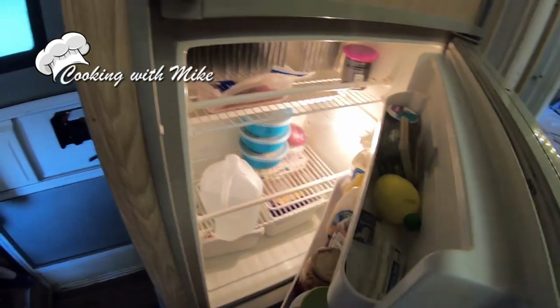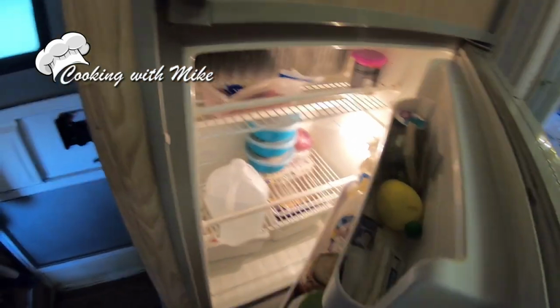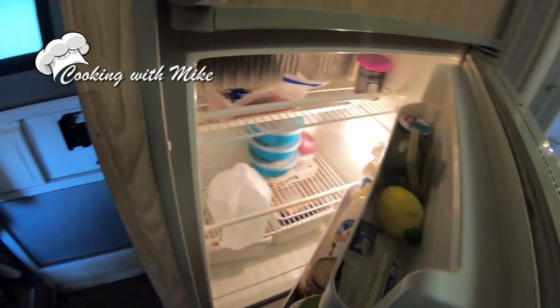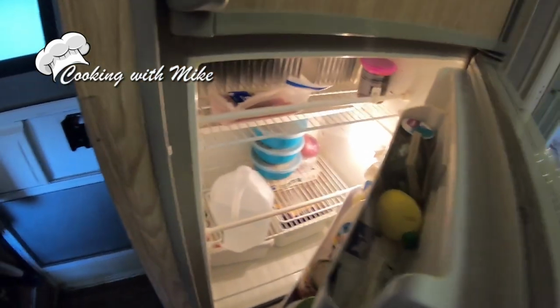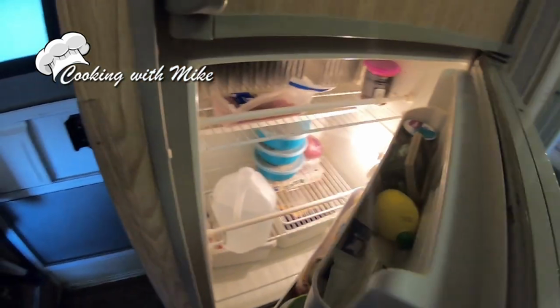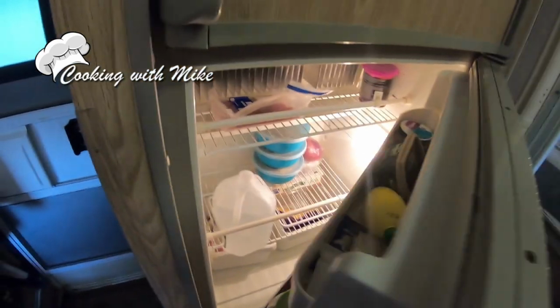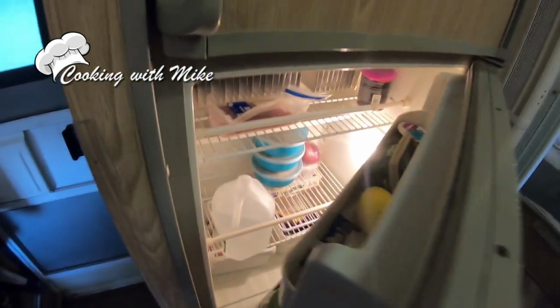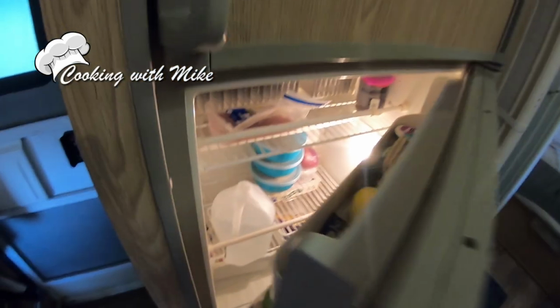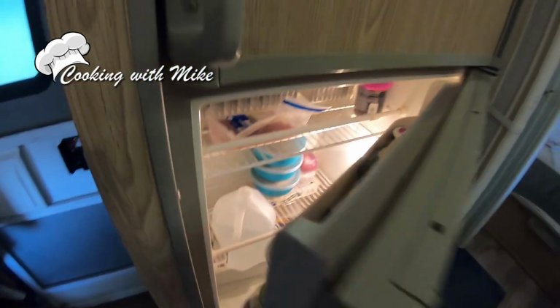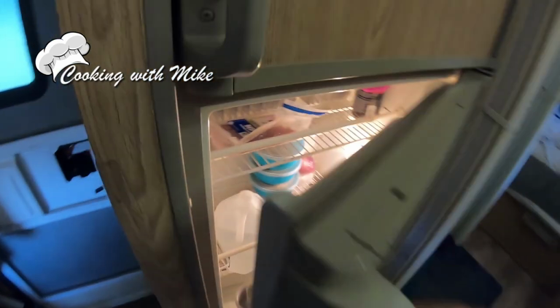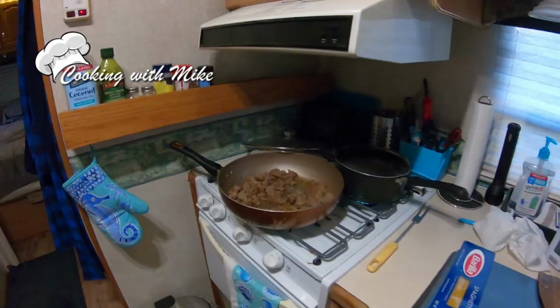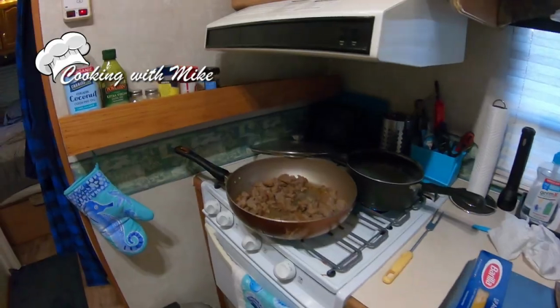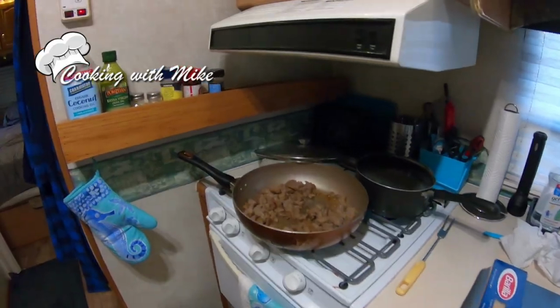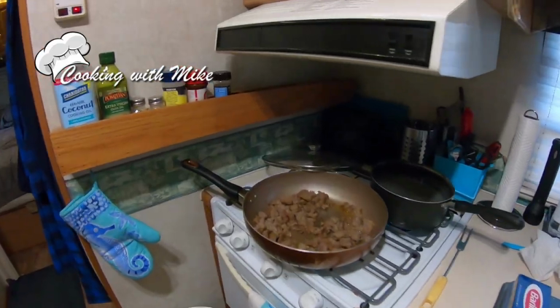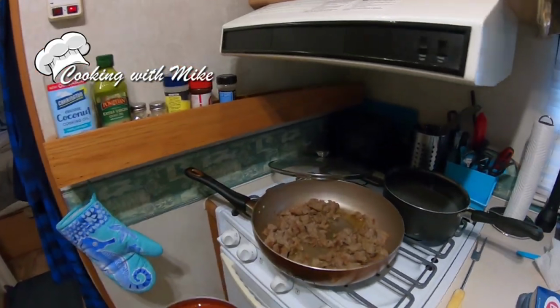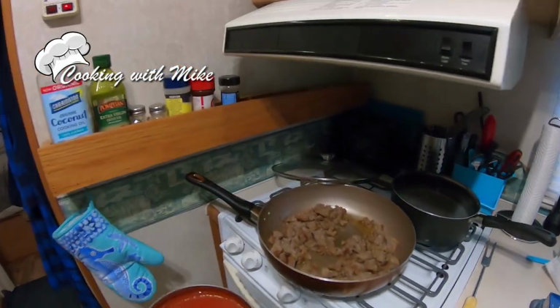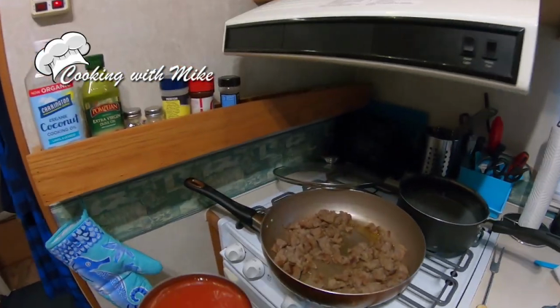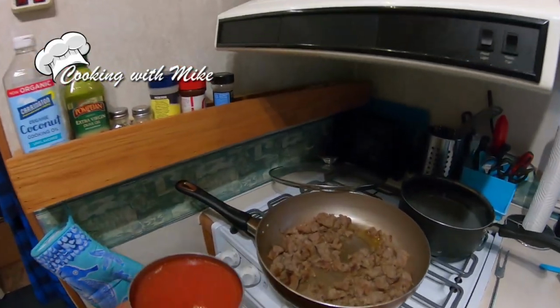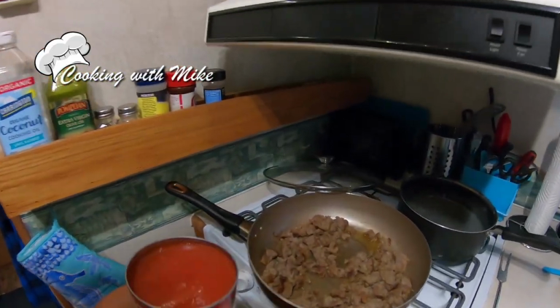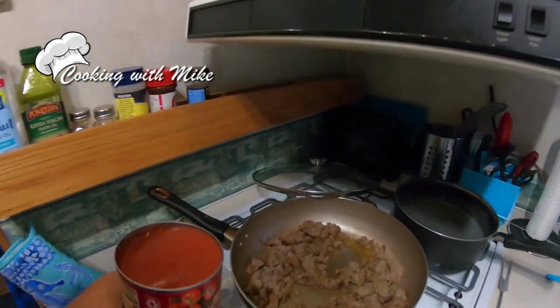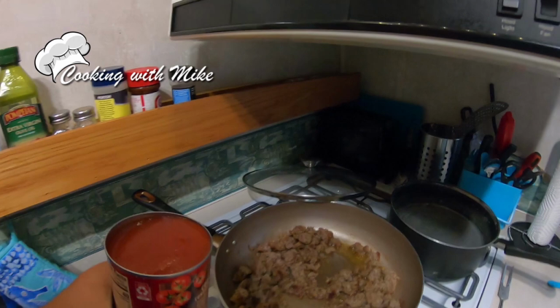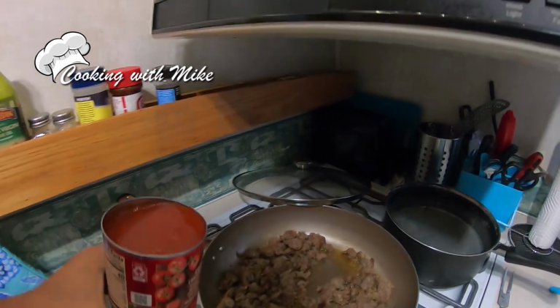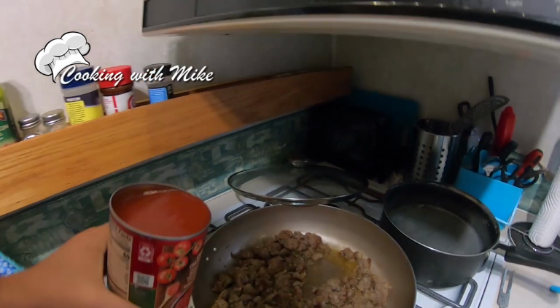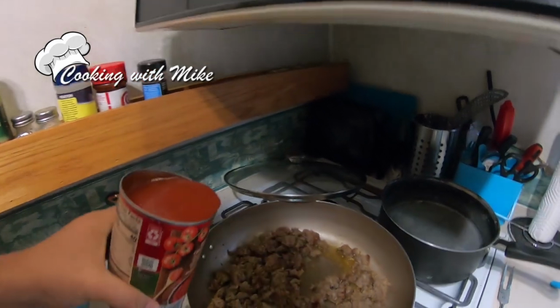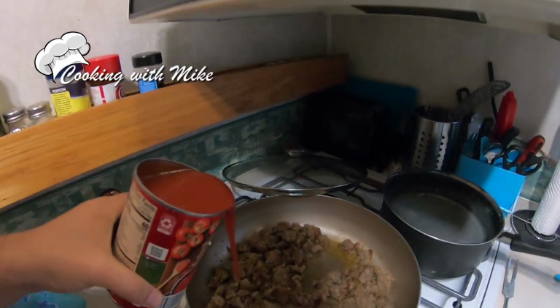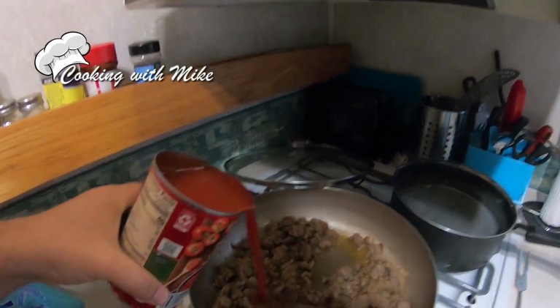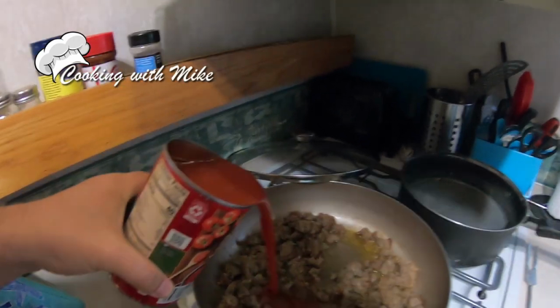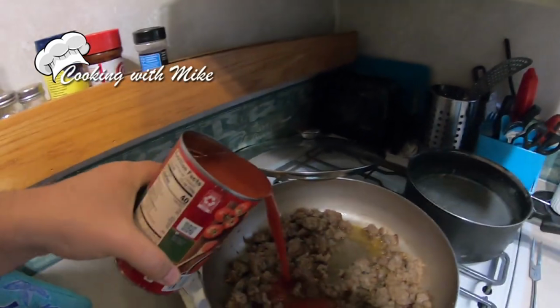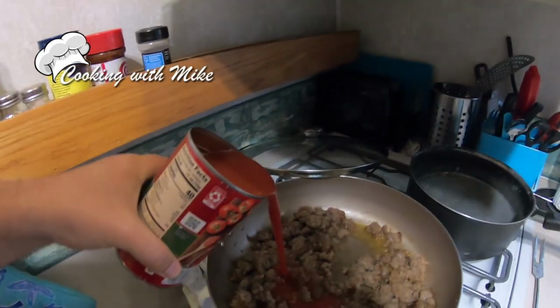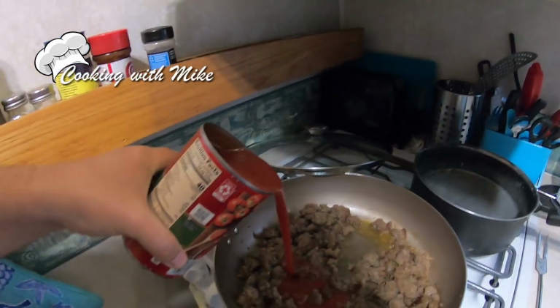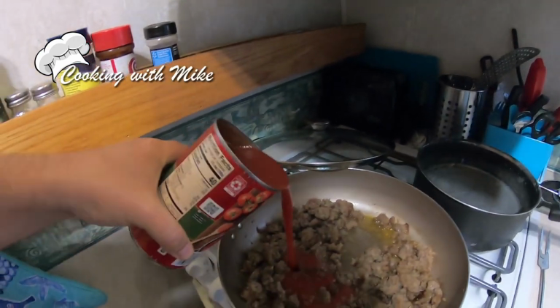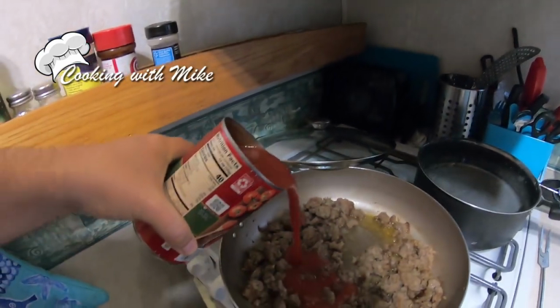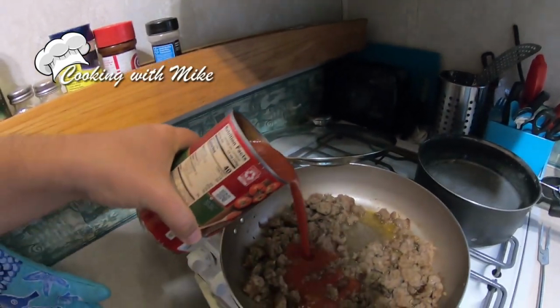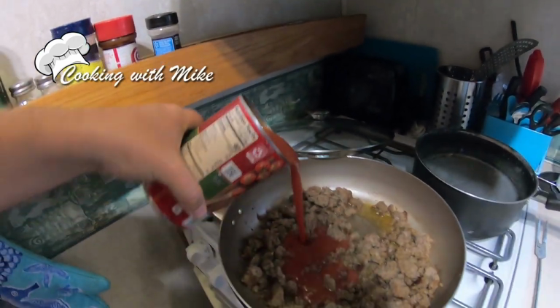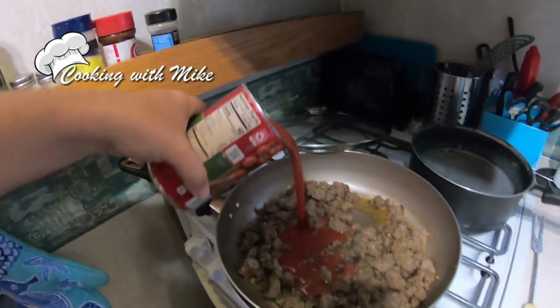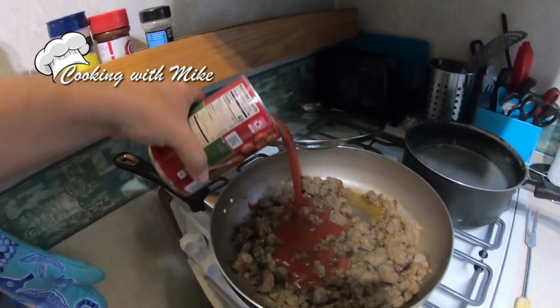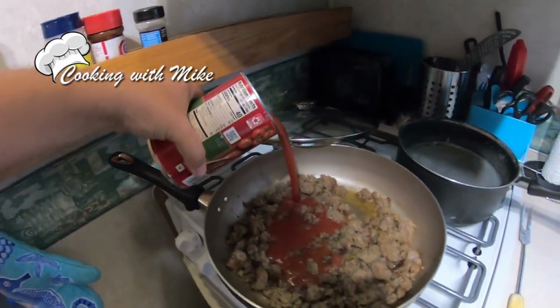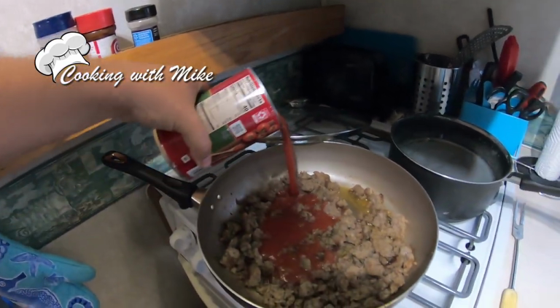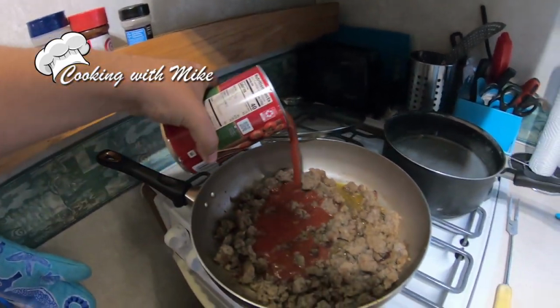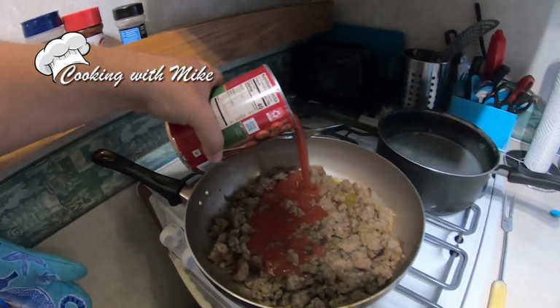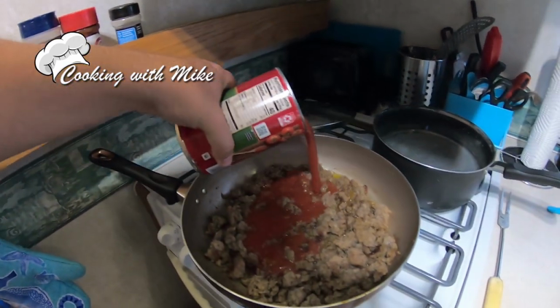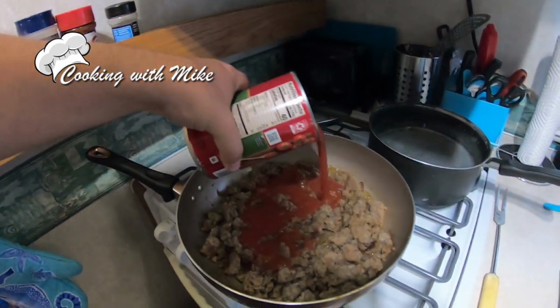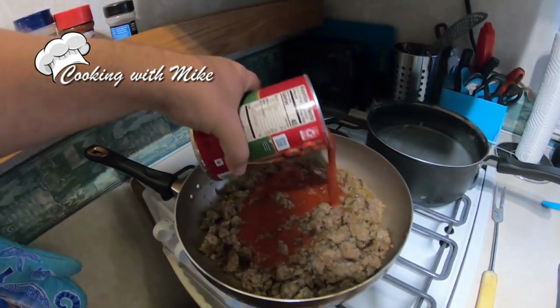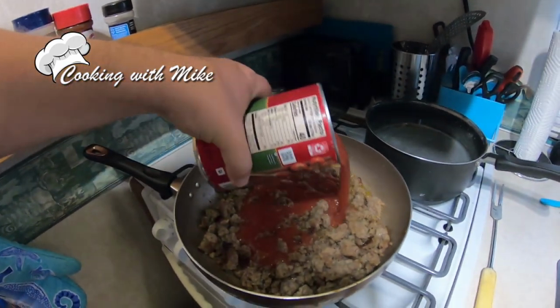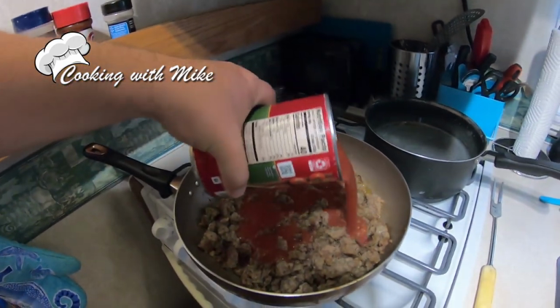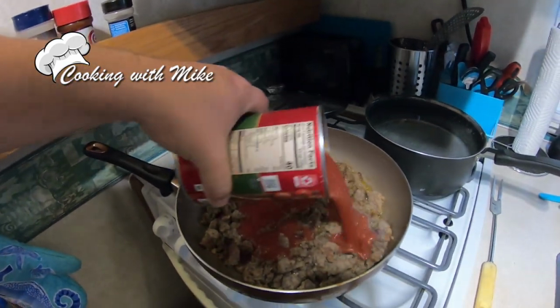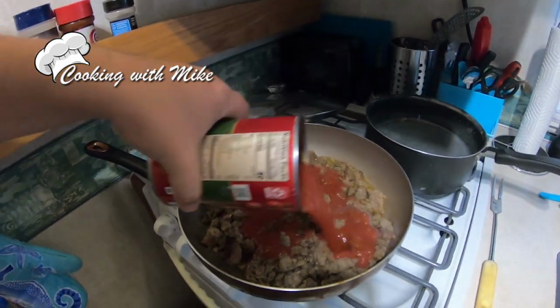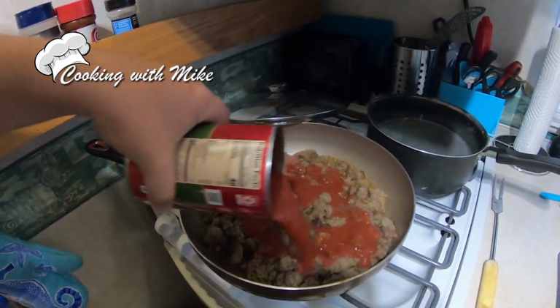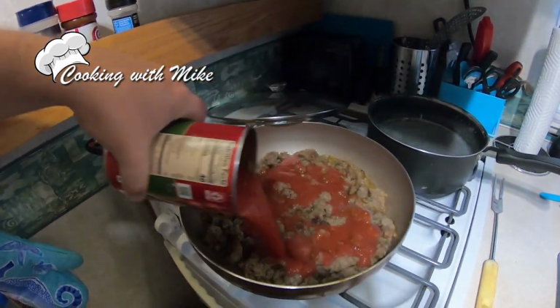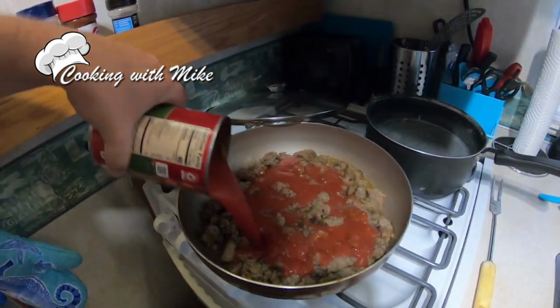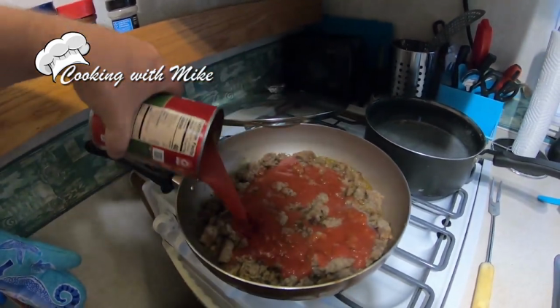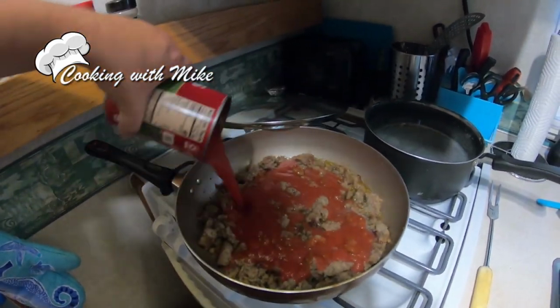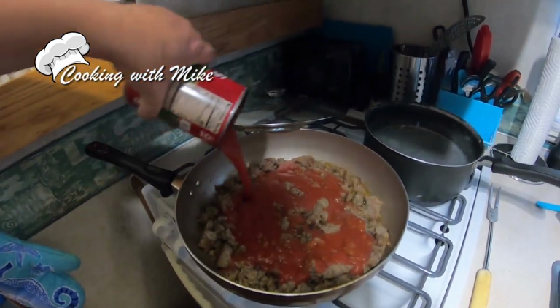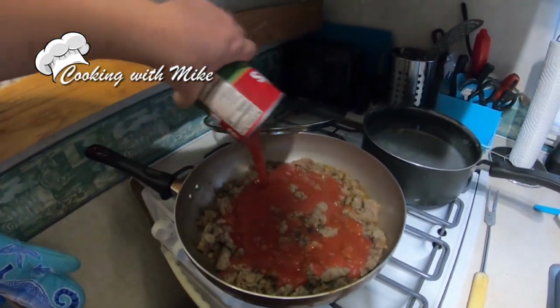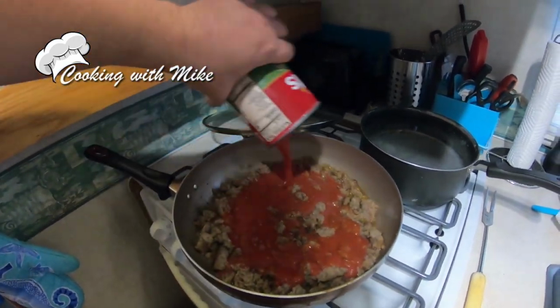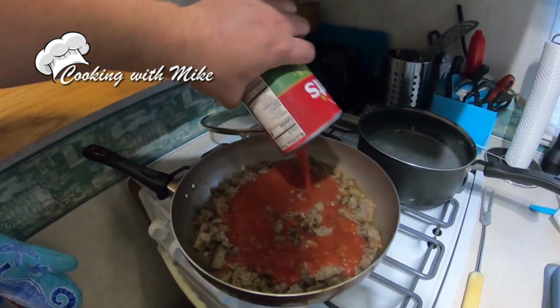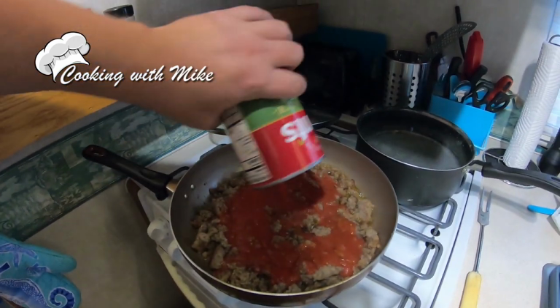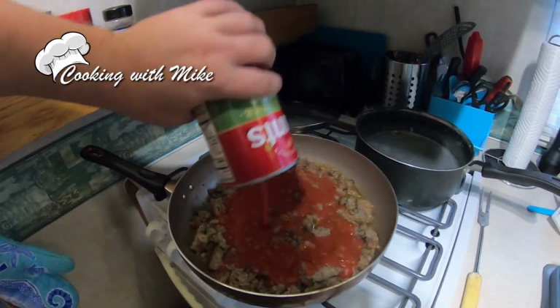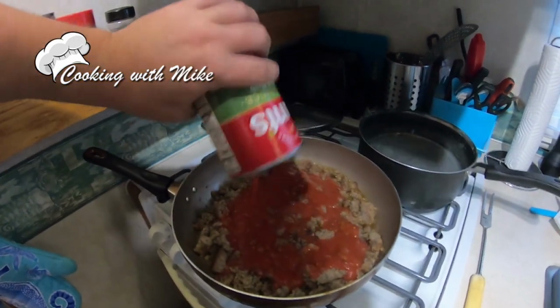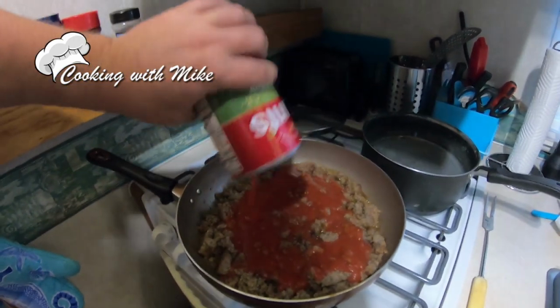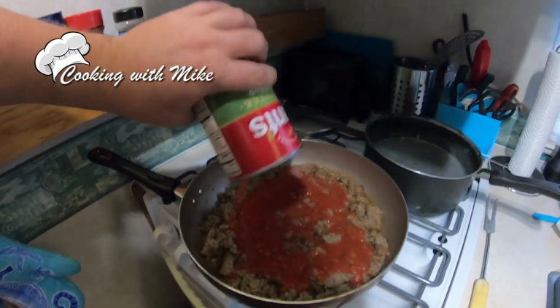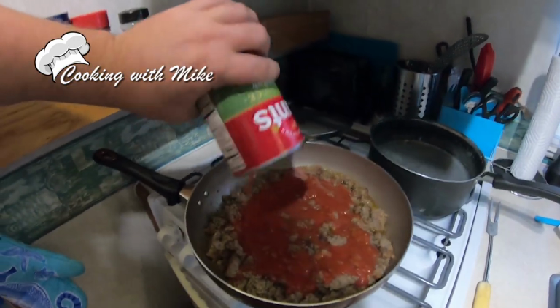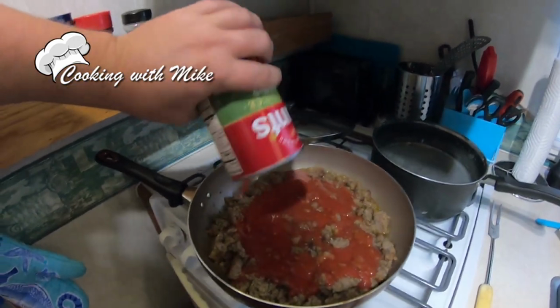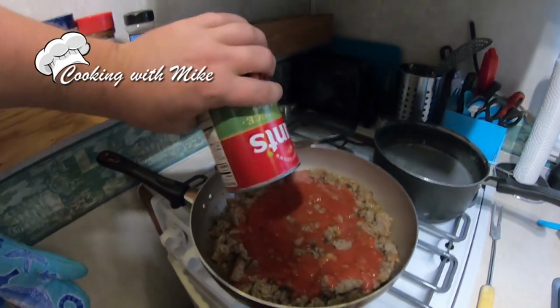That'll be better lighting. In goes the sauce. Oh yeah, it's gonna be good.